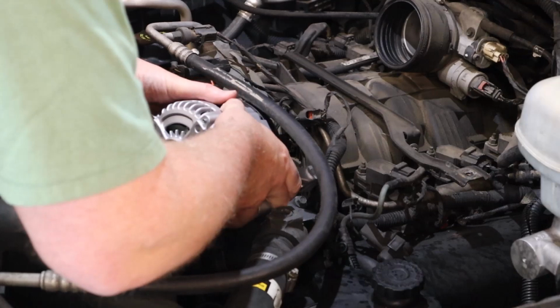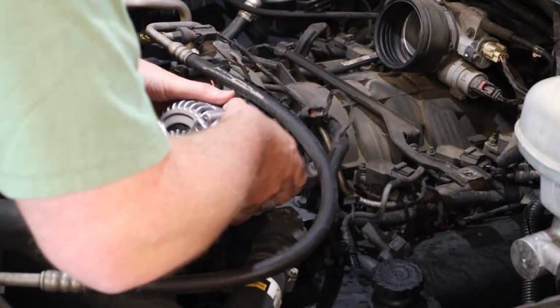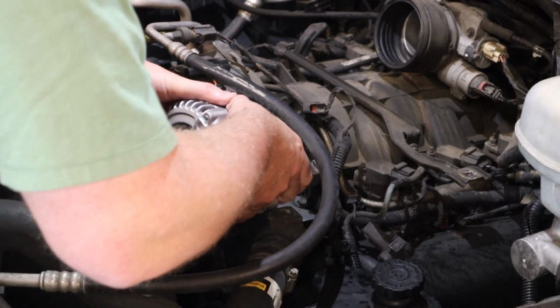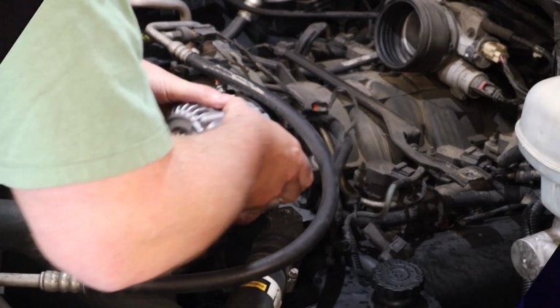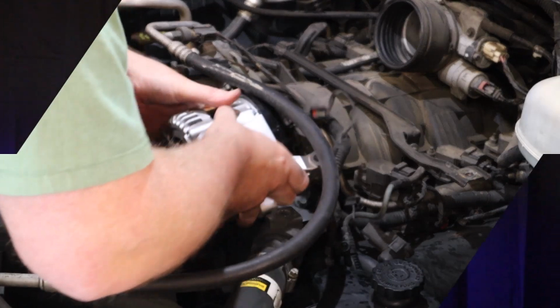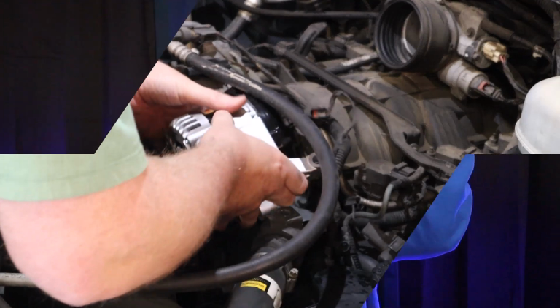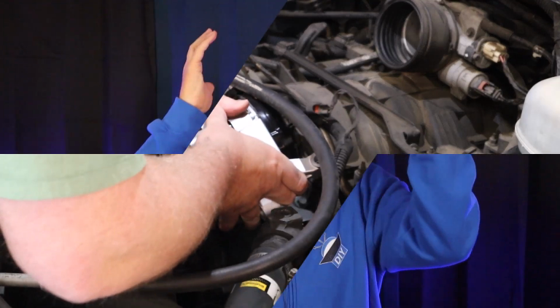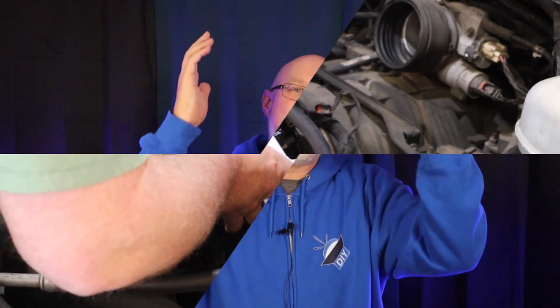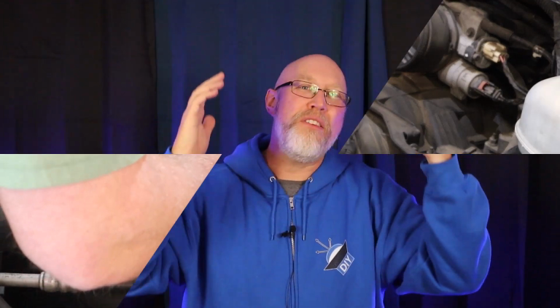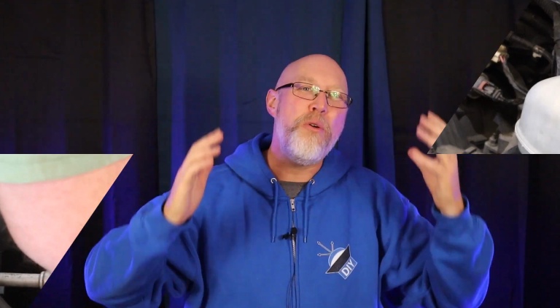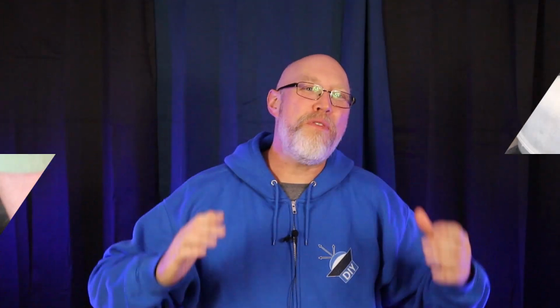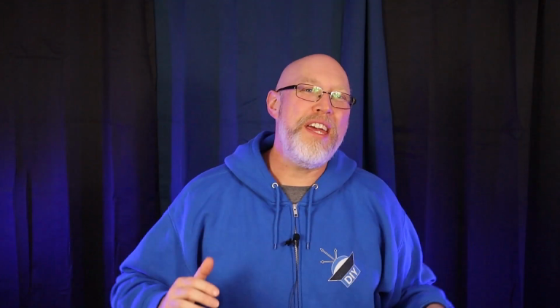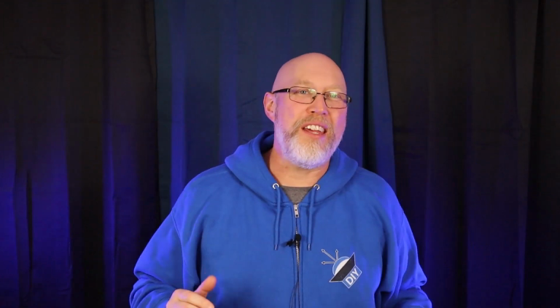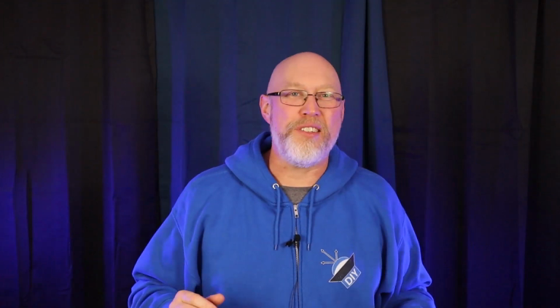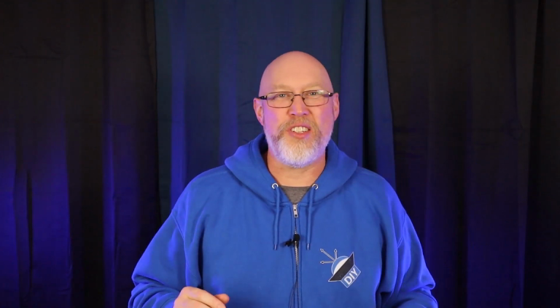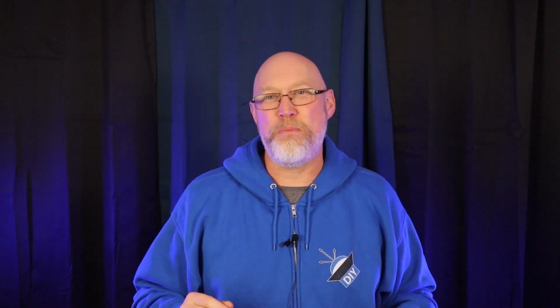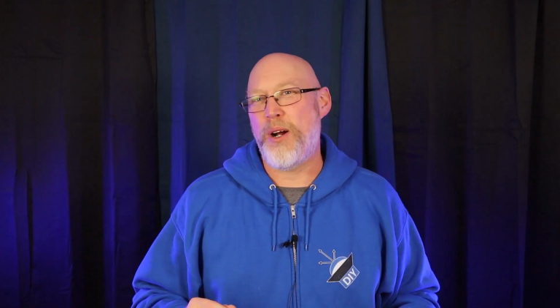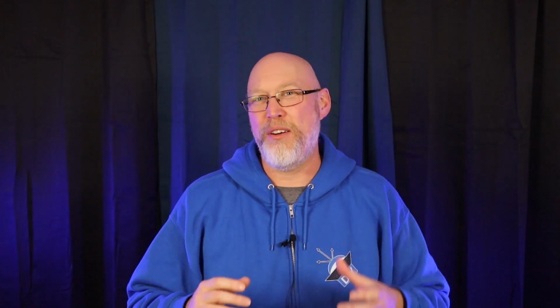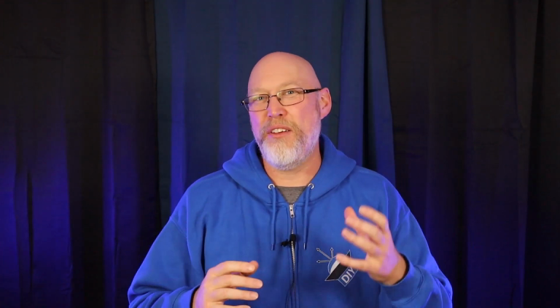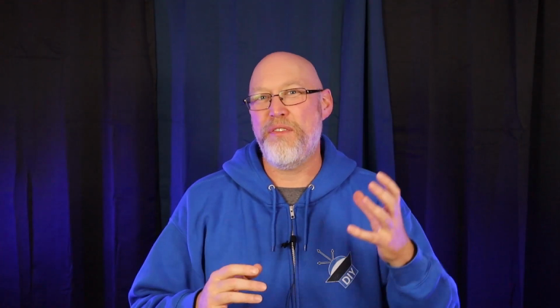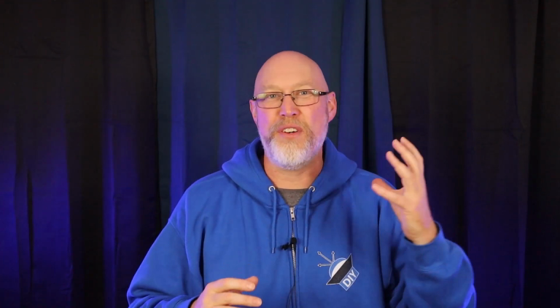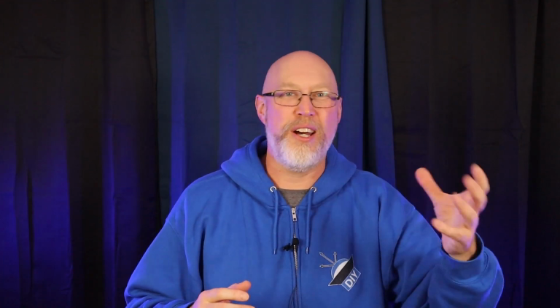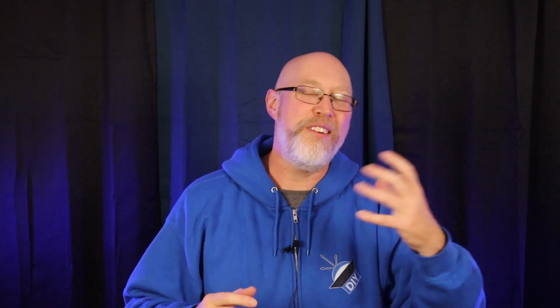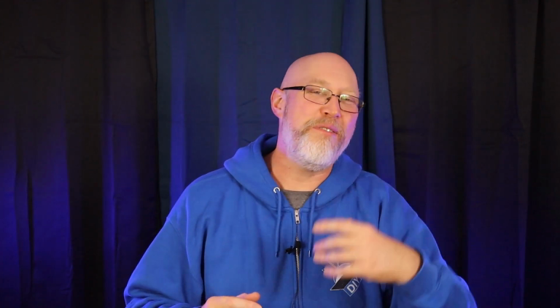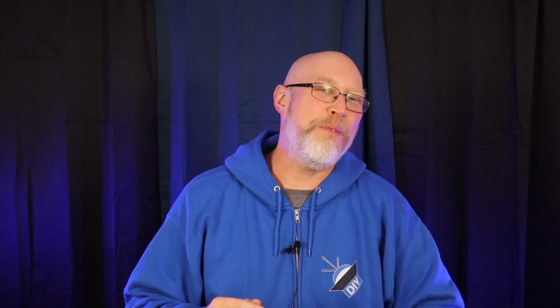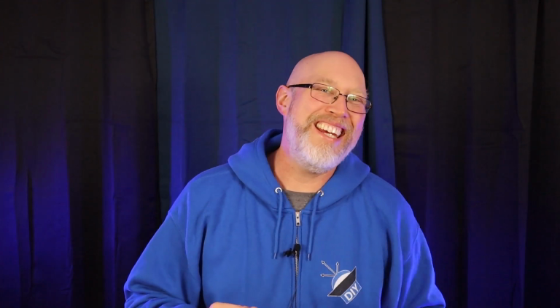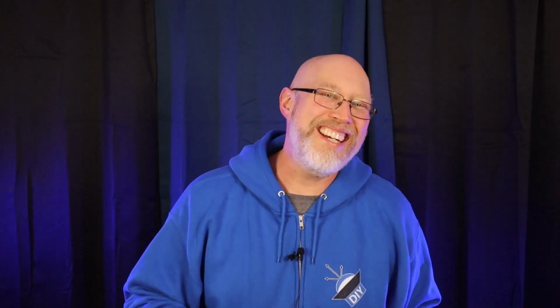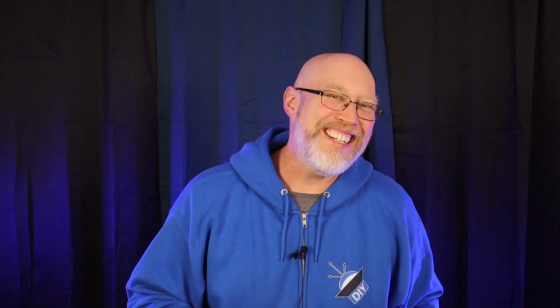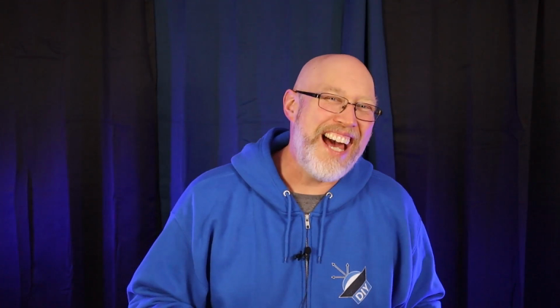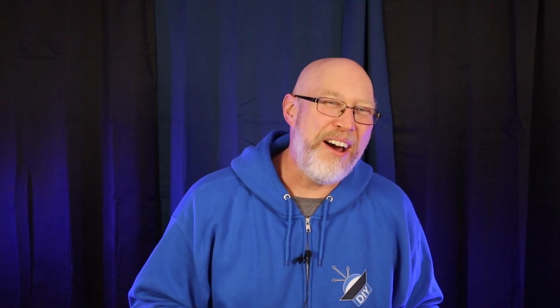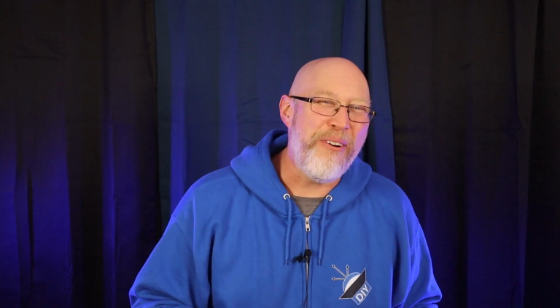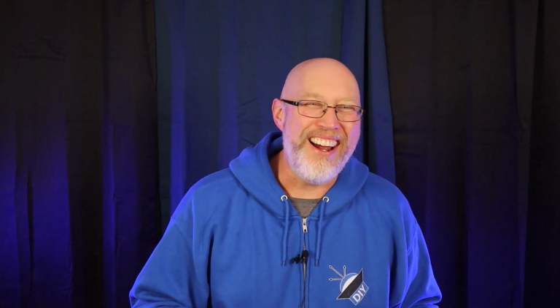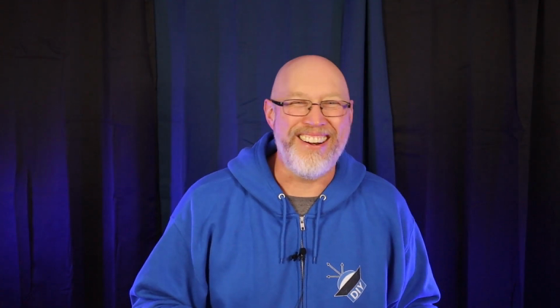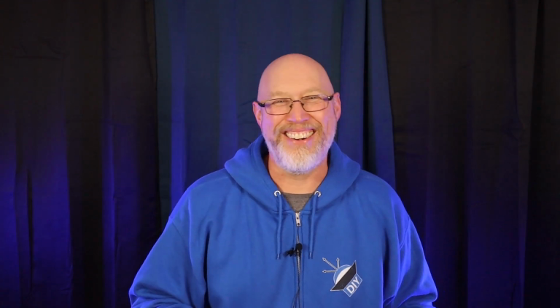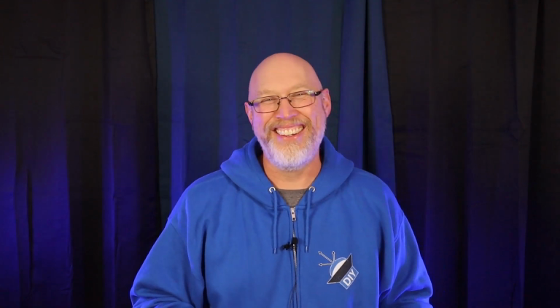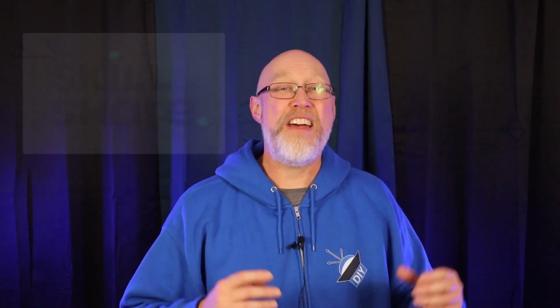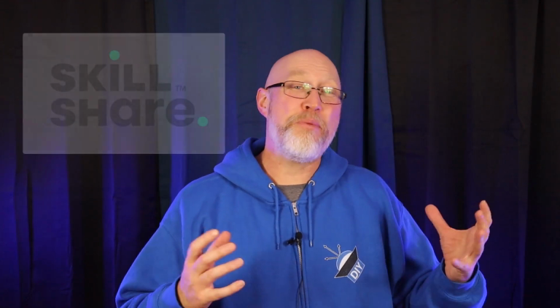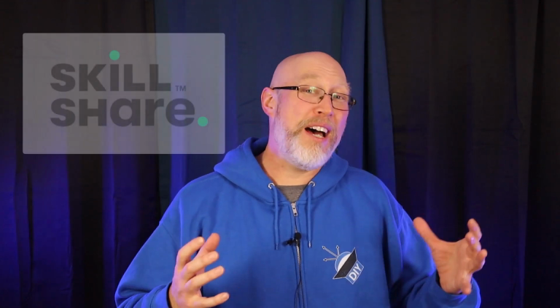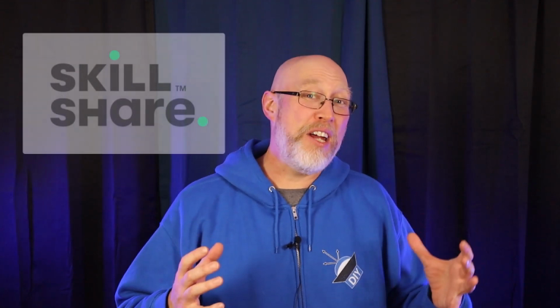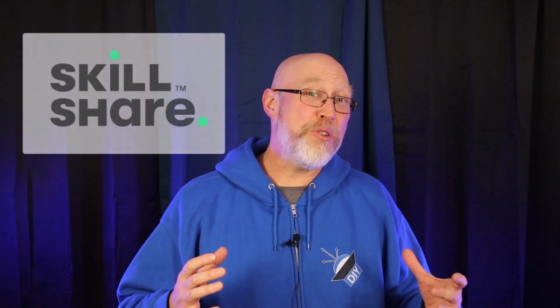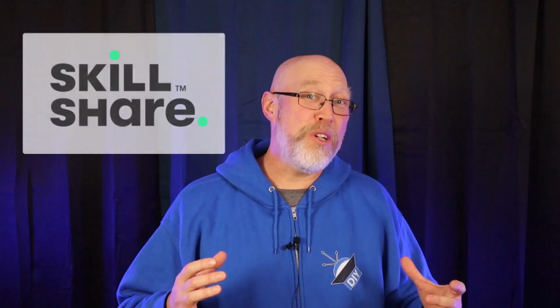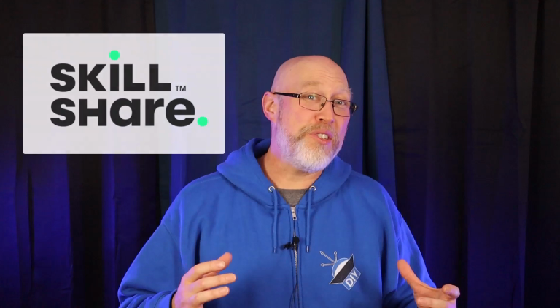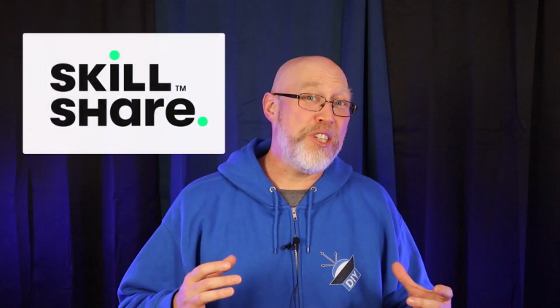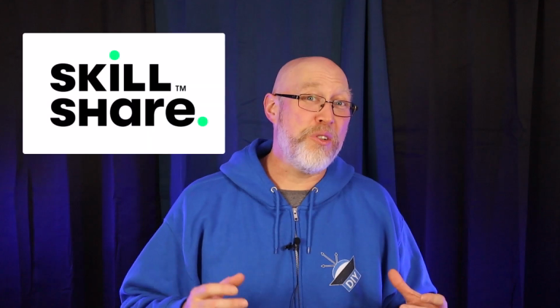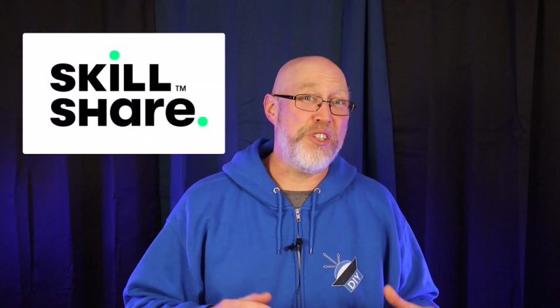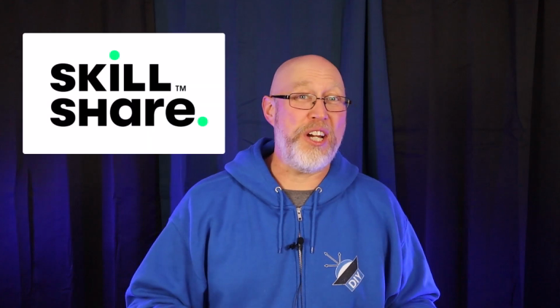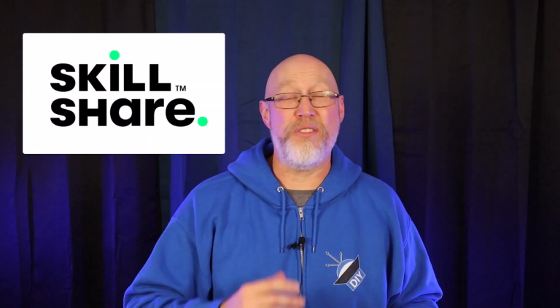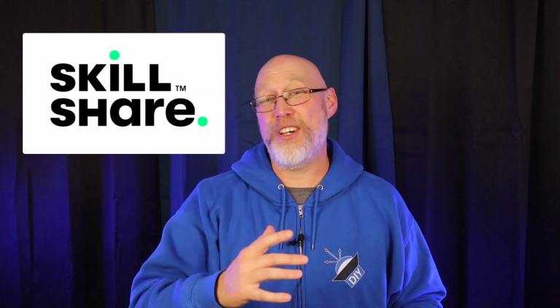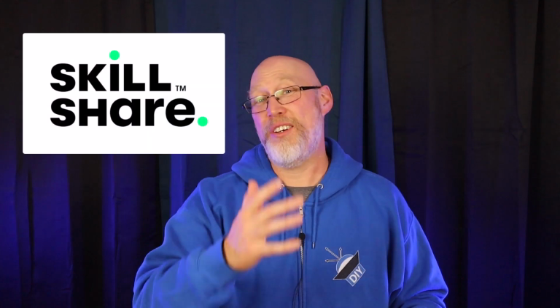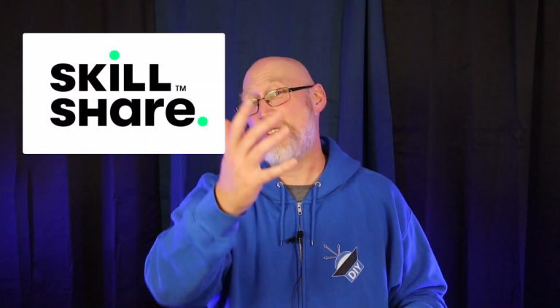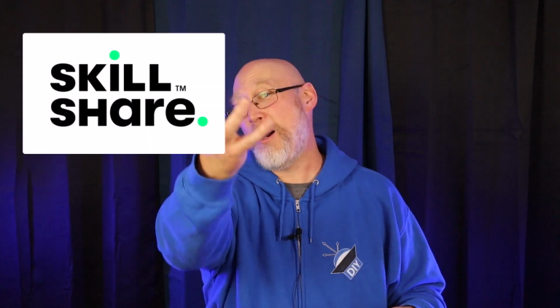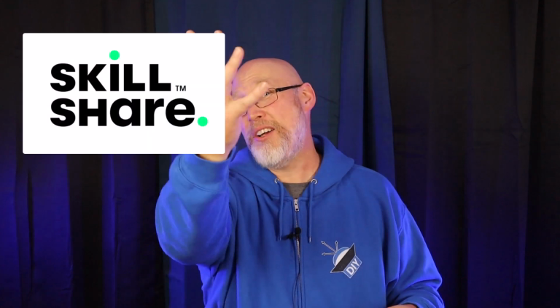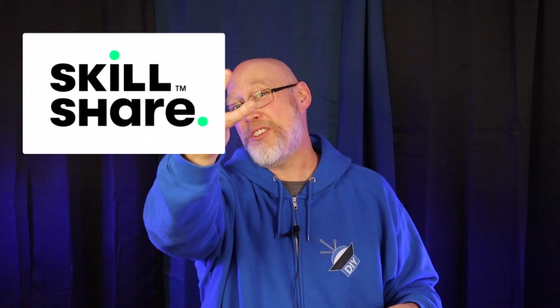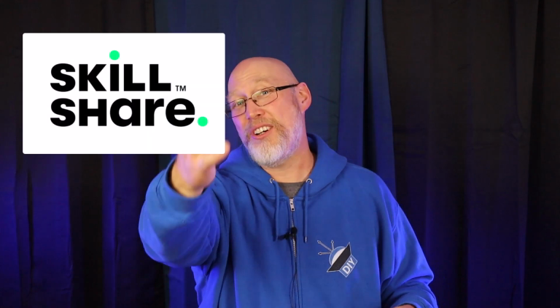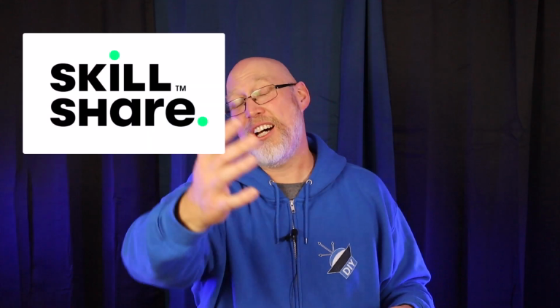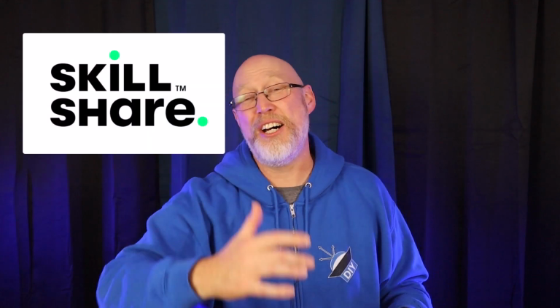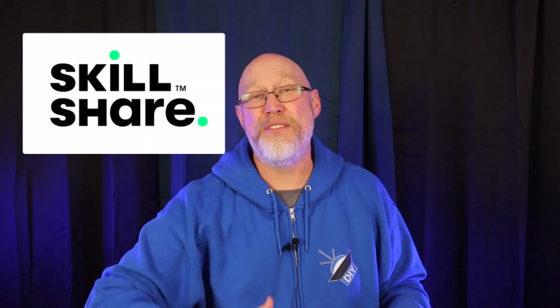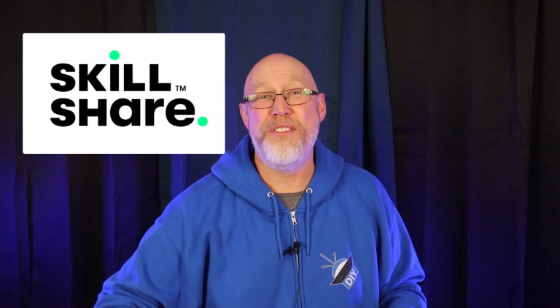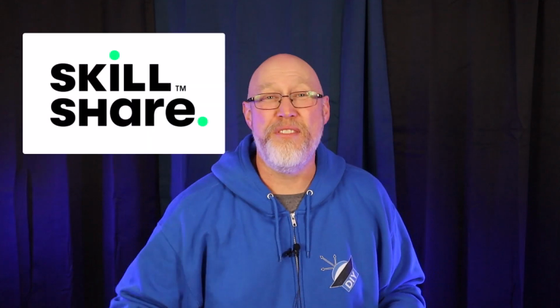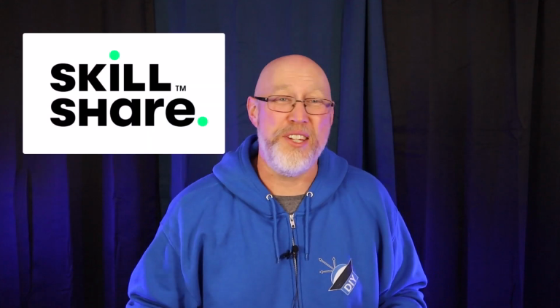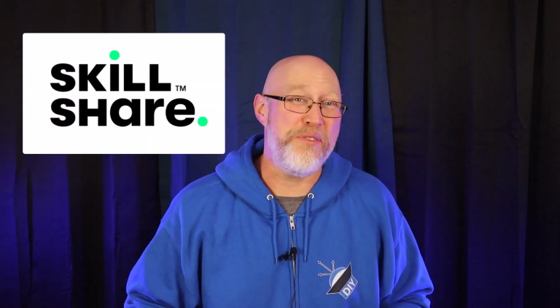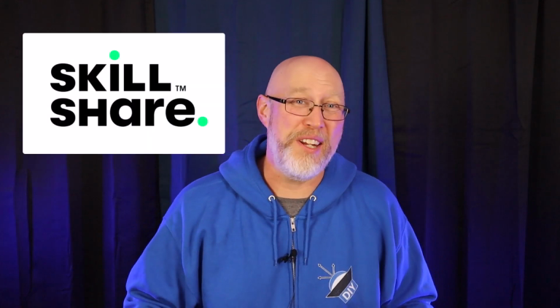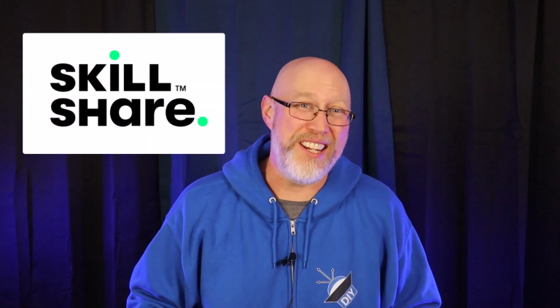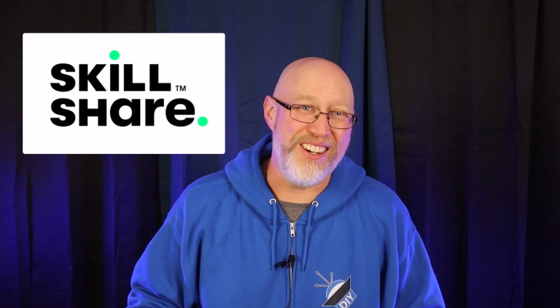I'm always learning new things. It's part of the fun of being a DIYer, and that's why I joined Skillshare, the sponsor of this video.